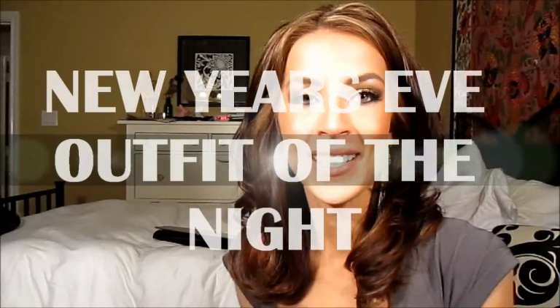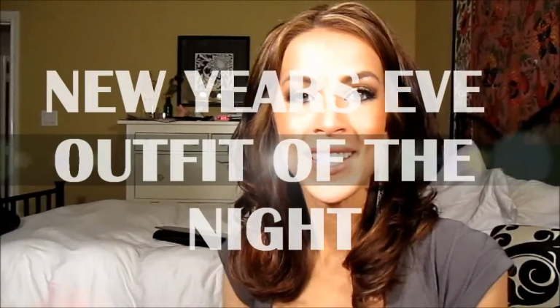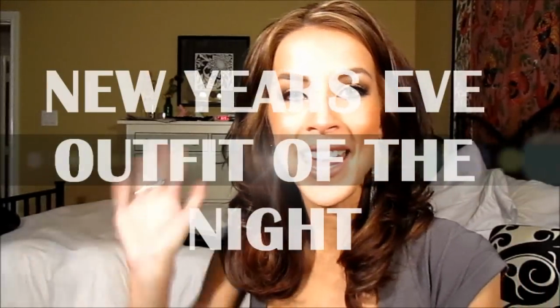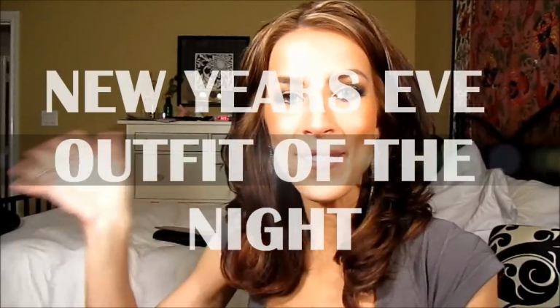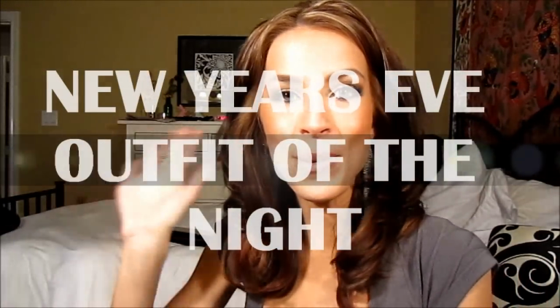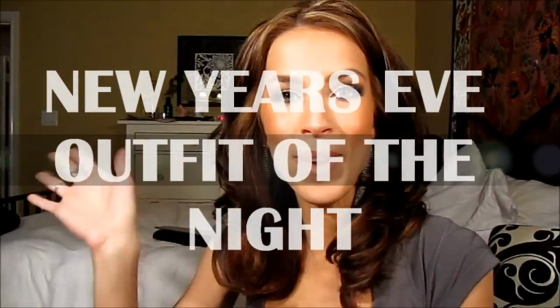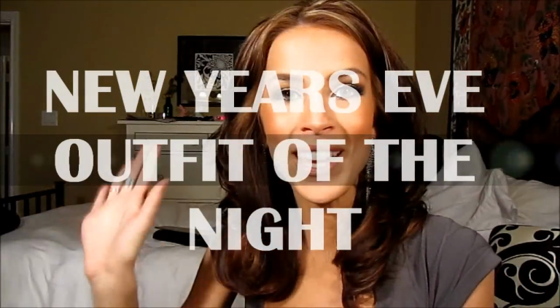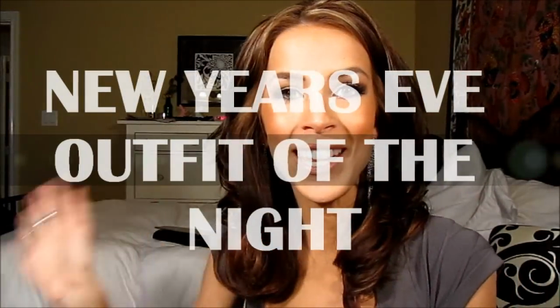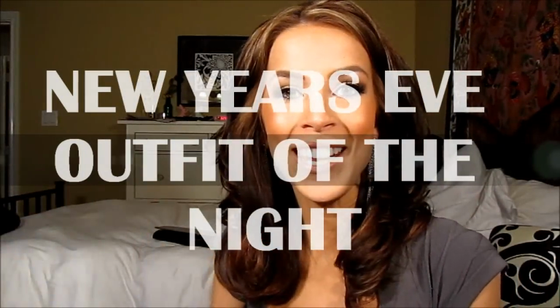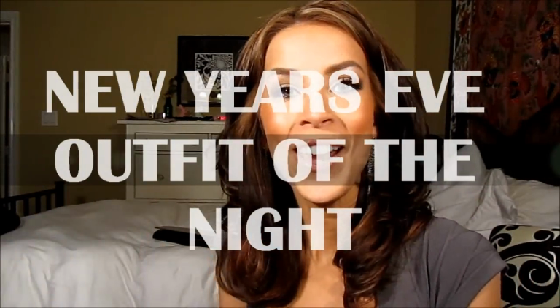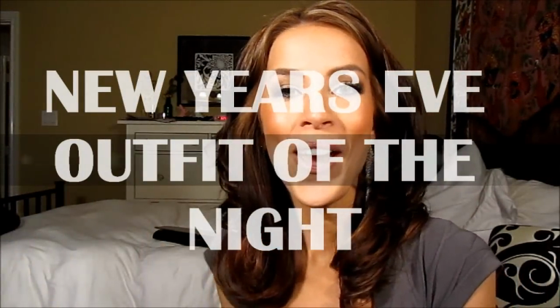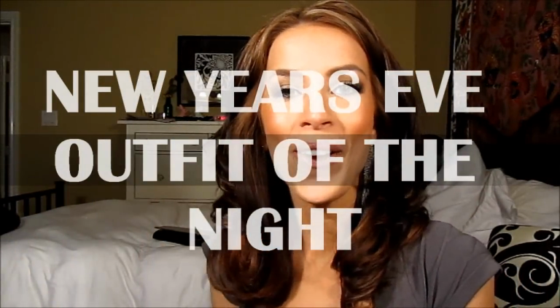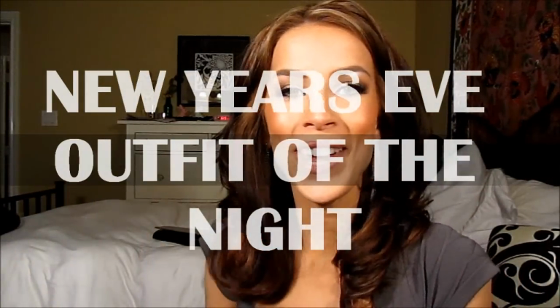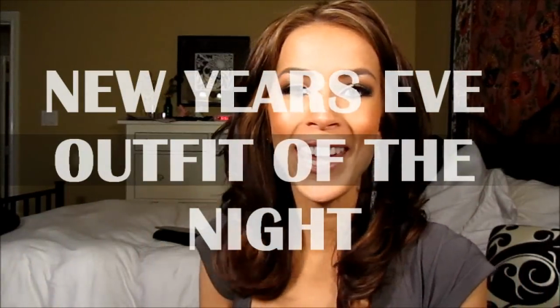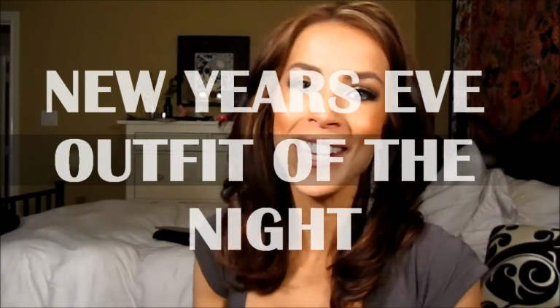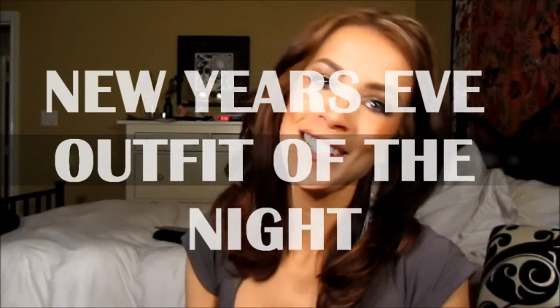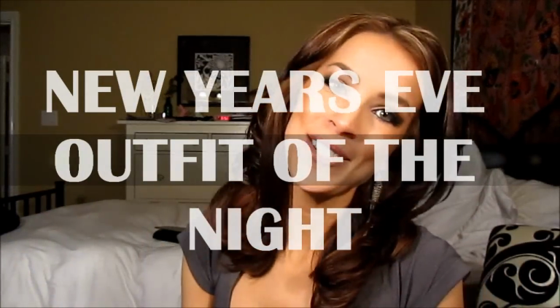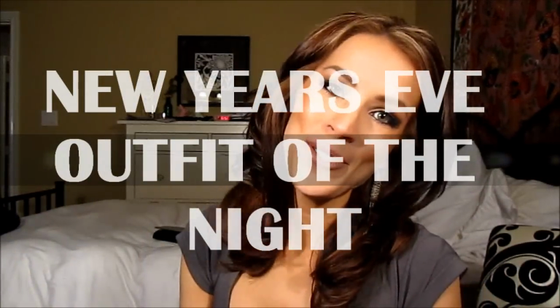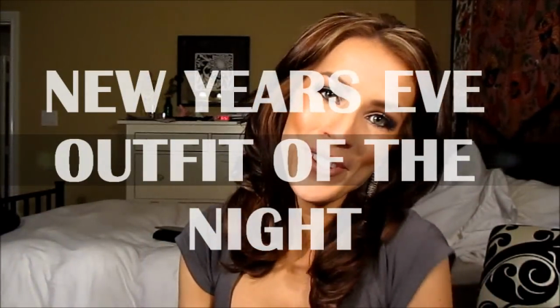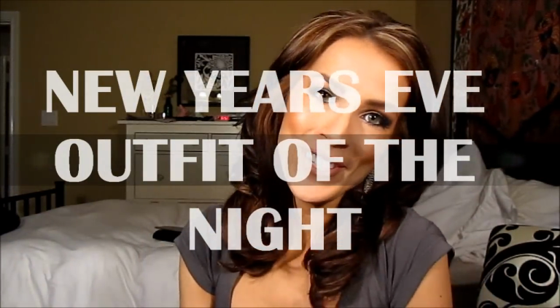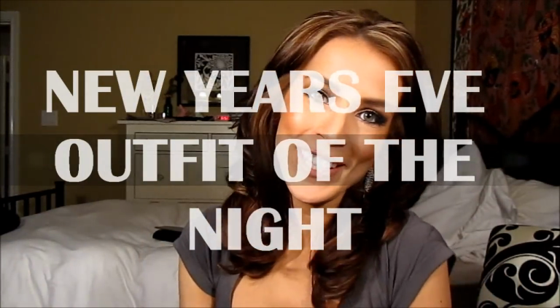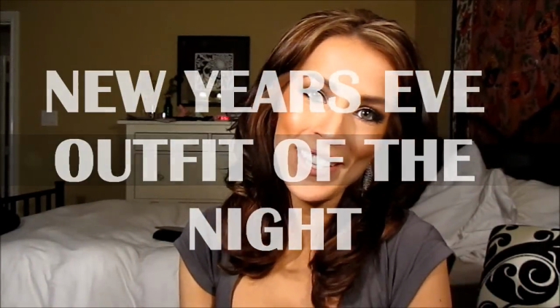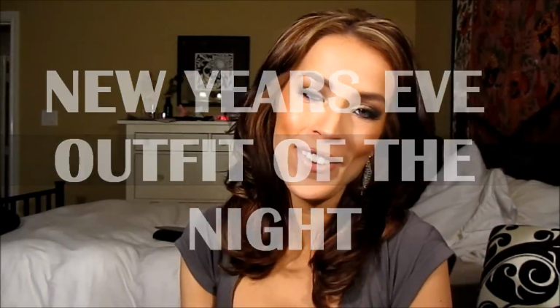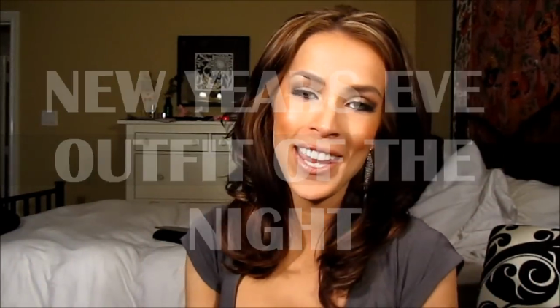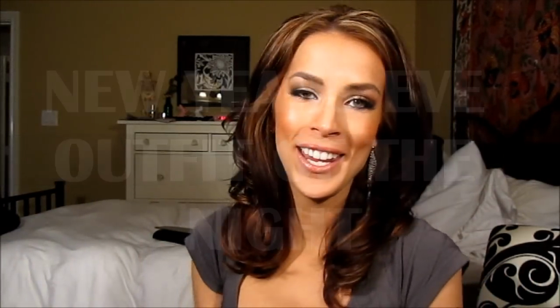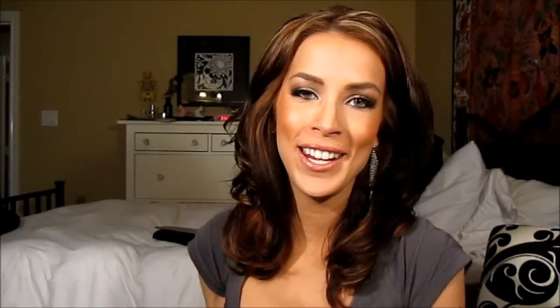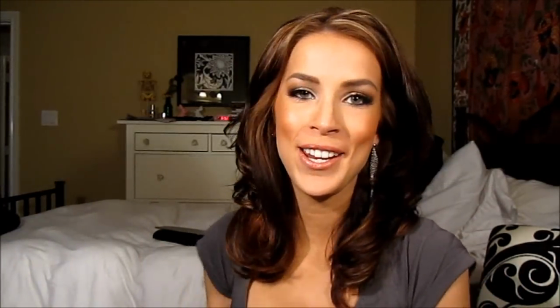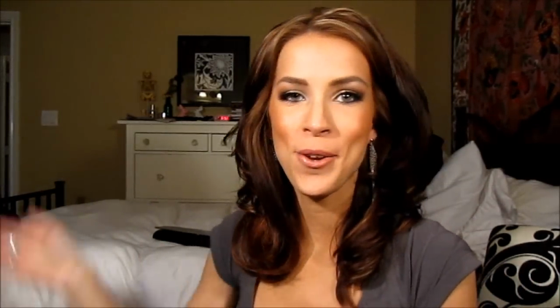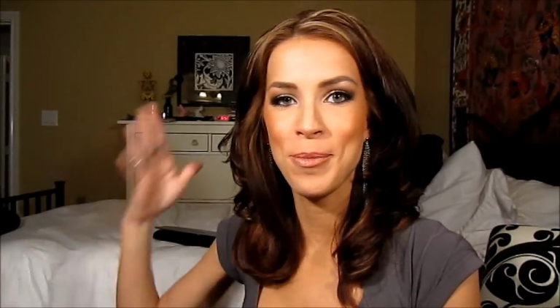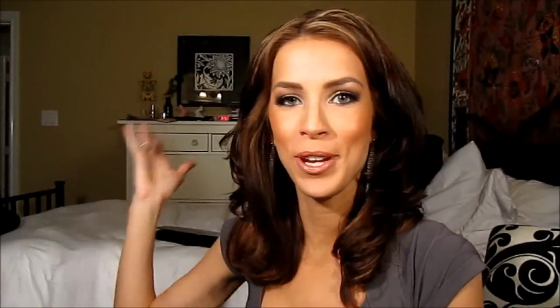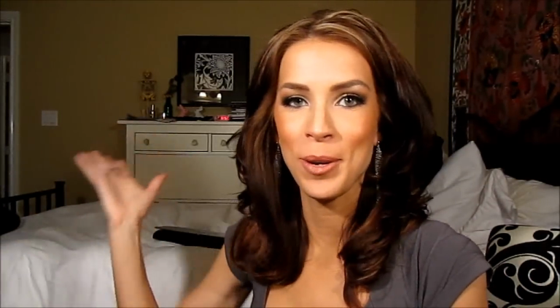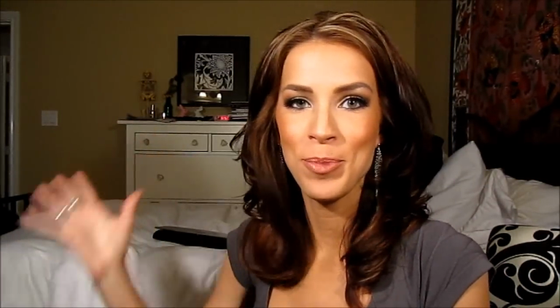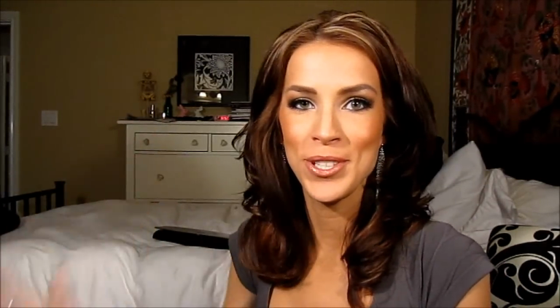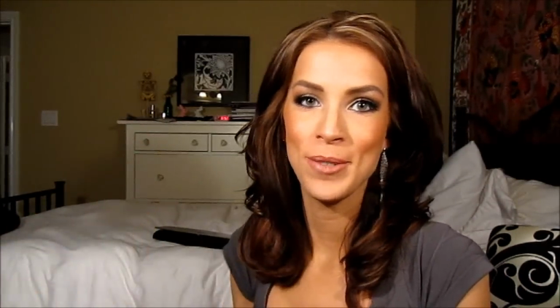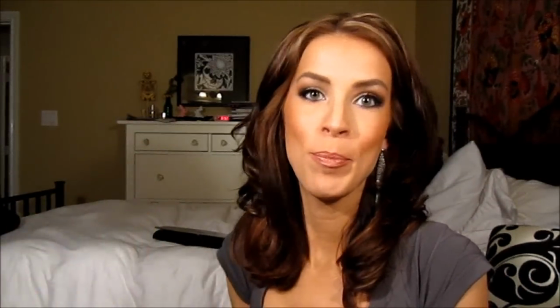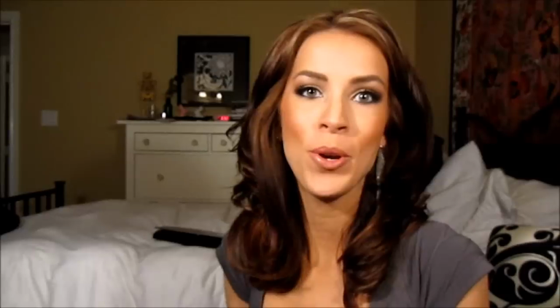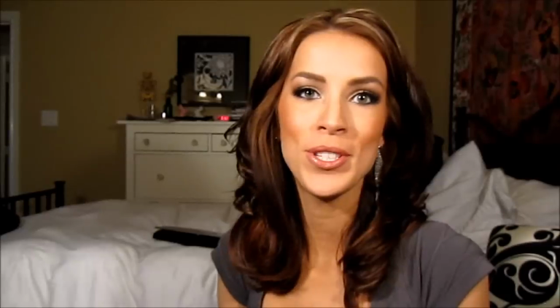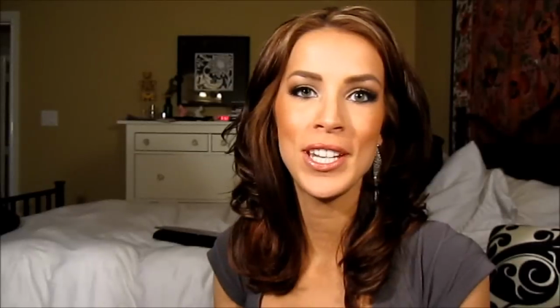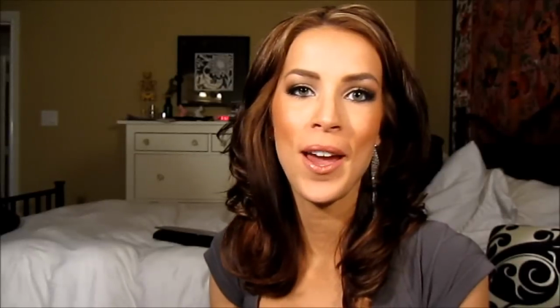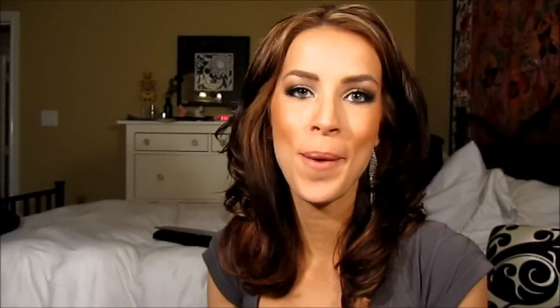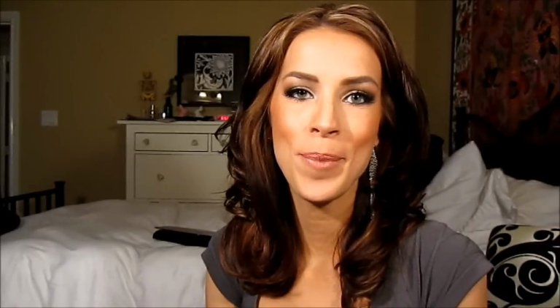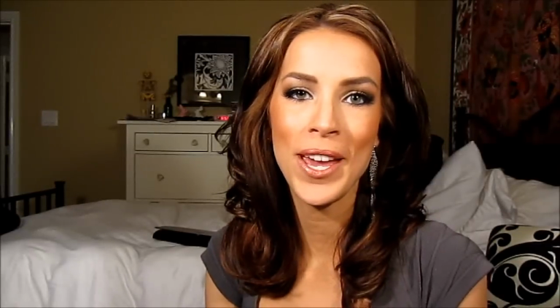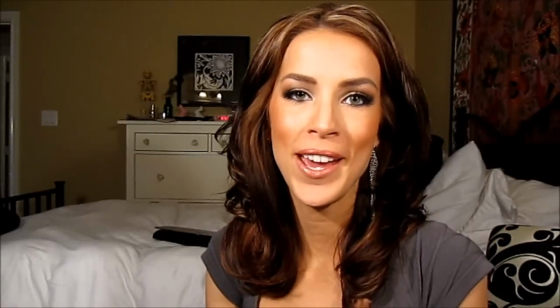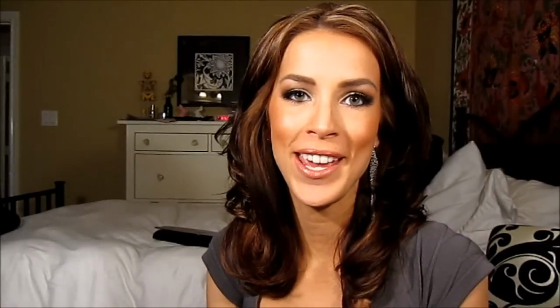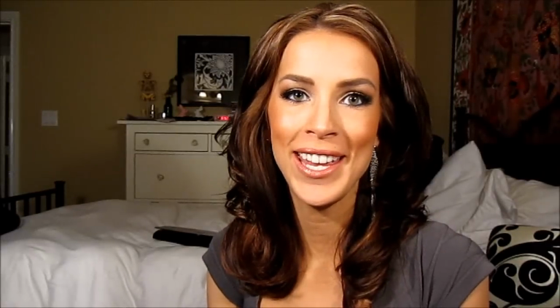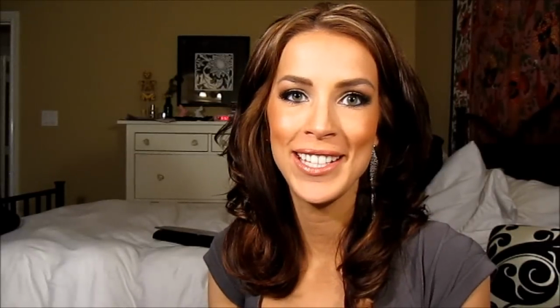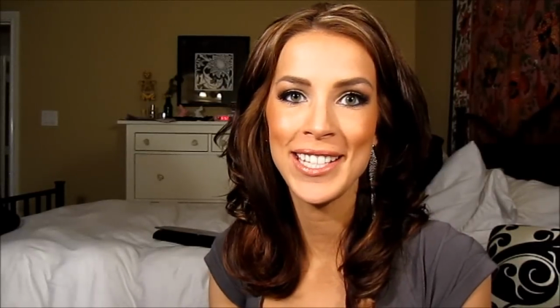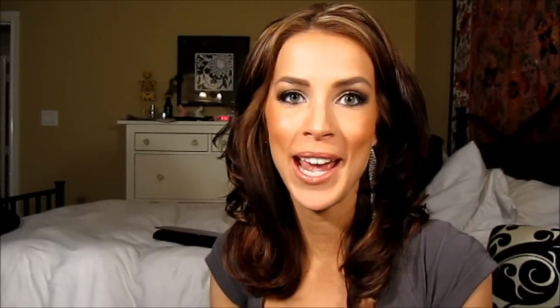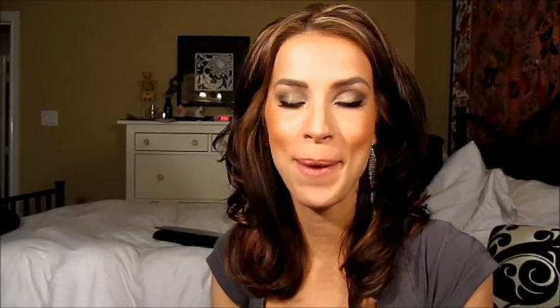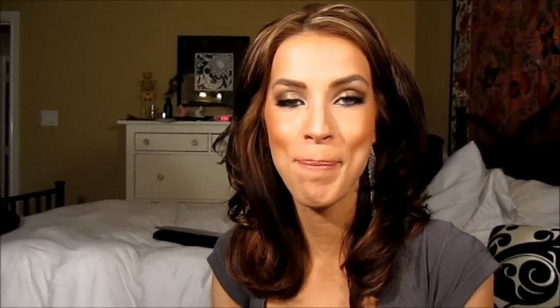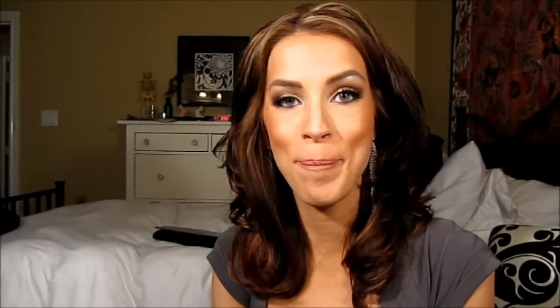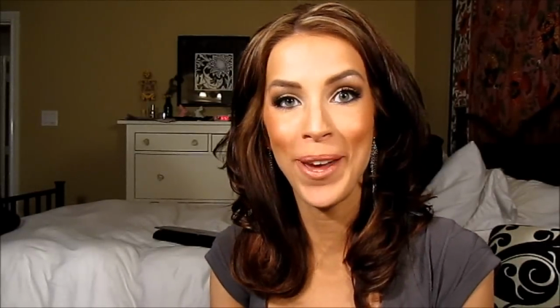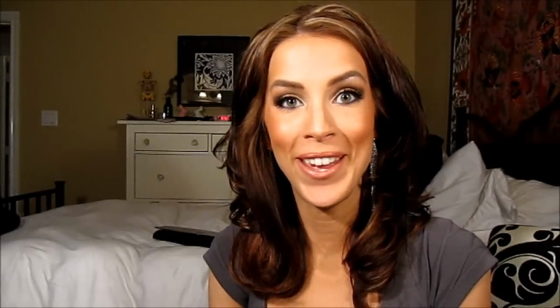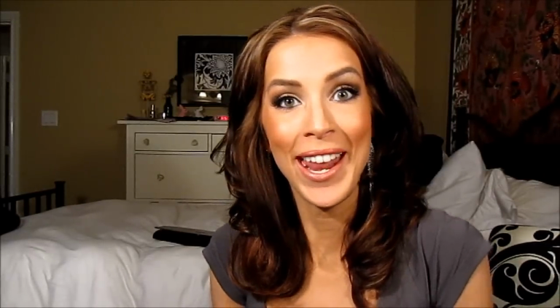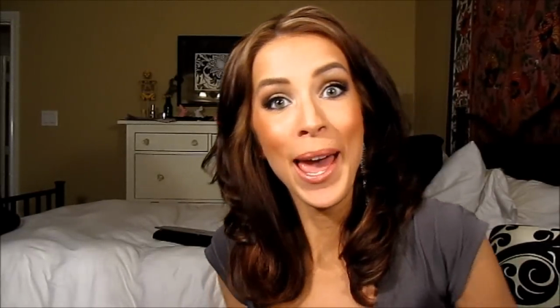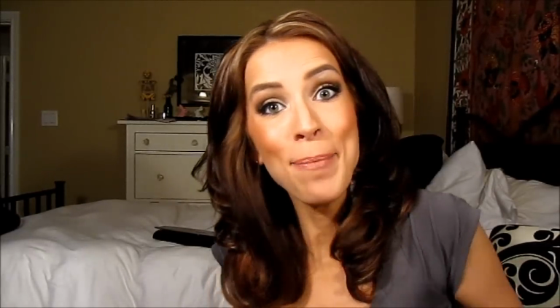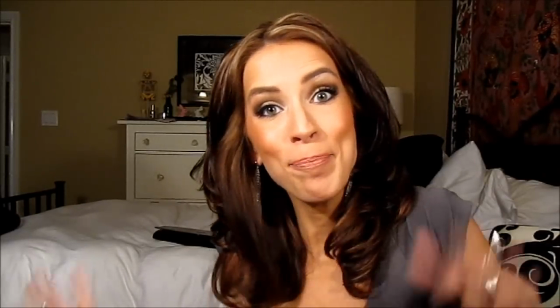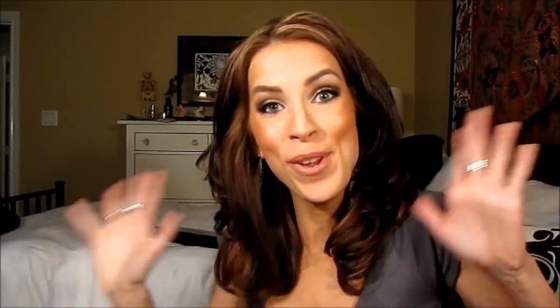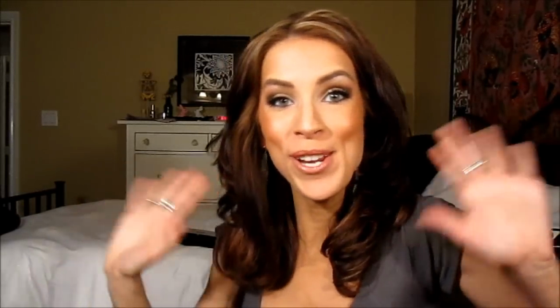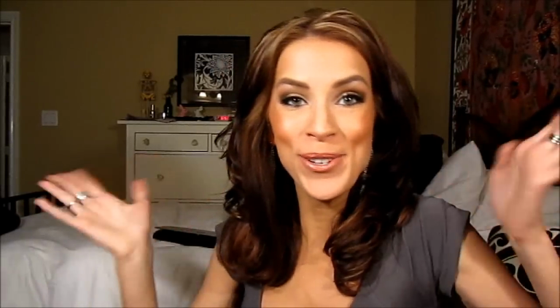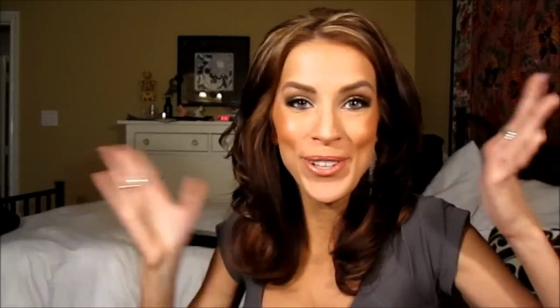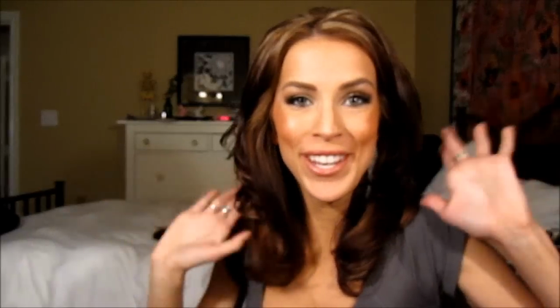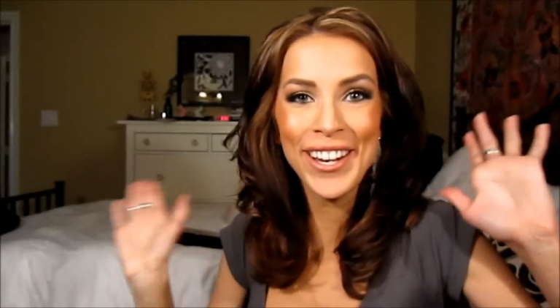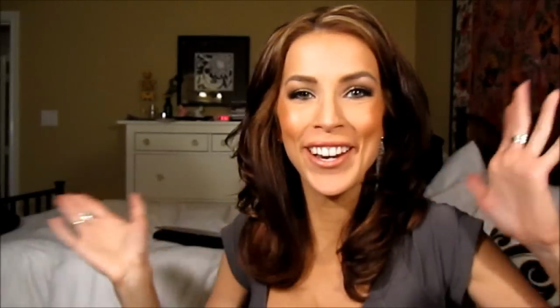Hey everybody! It's New Year's Eve, and I know I'm not going to post it up in time, but Happy New Year!